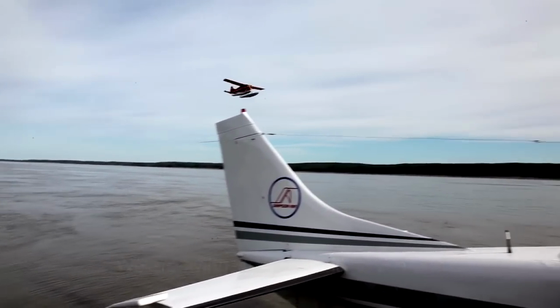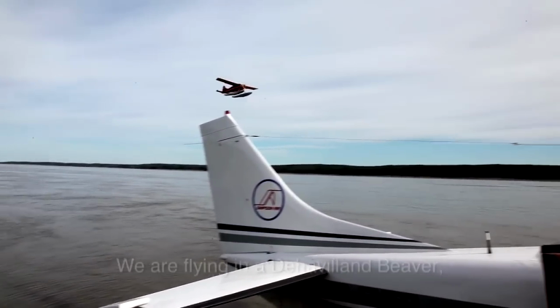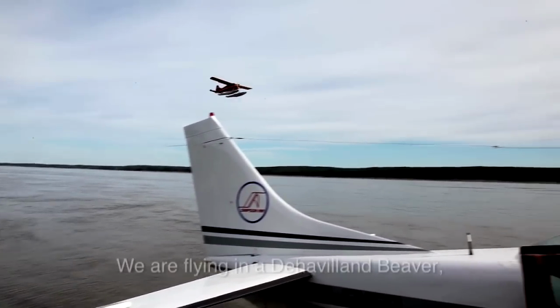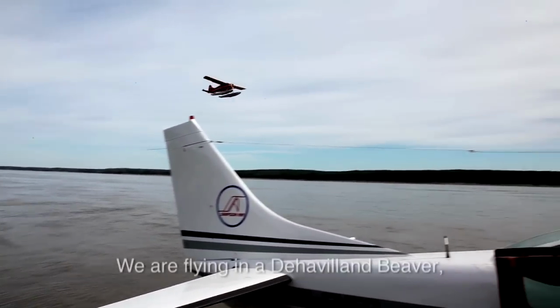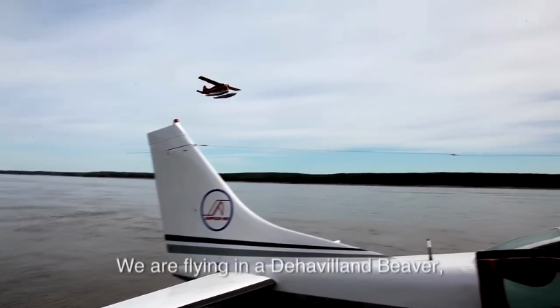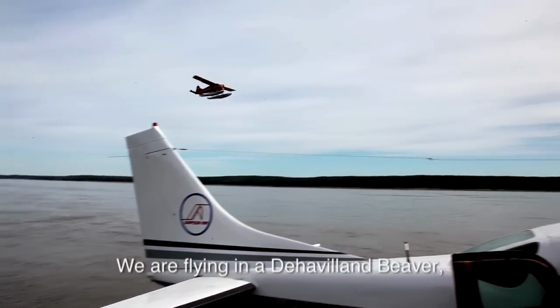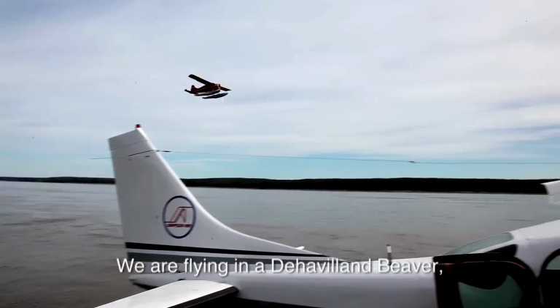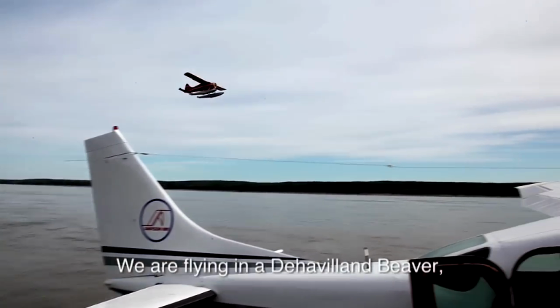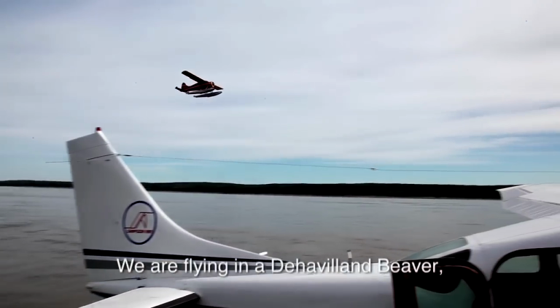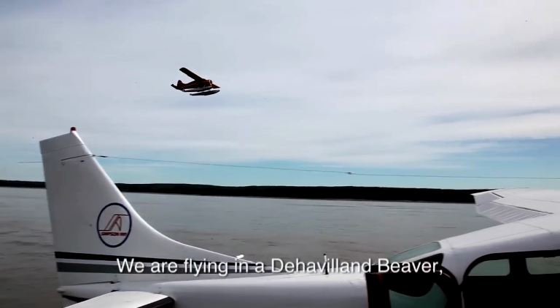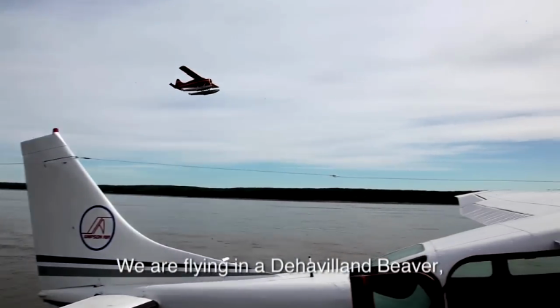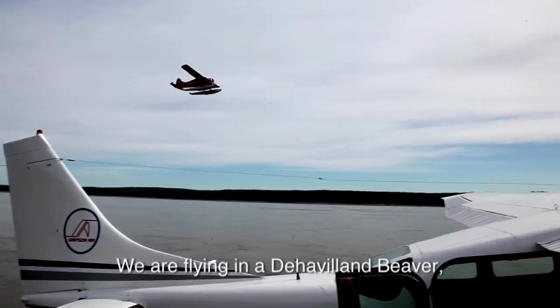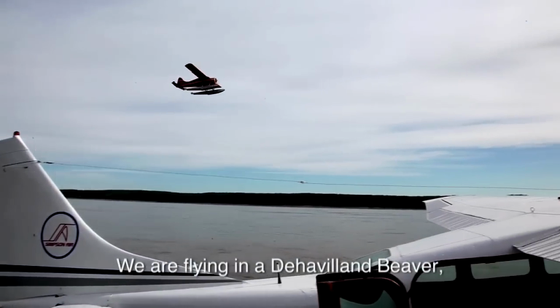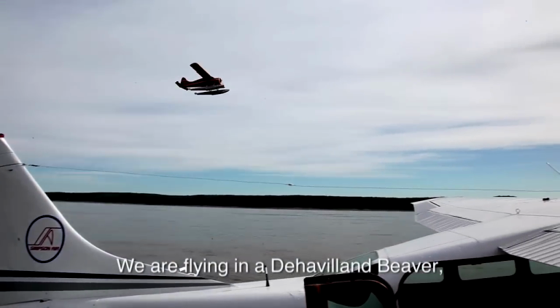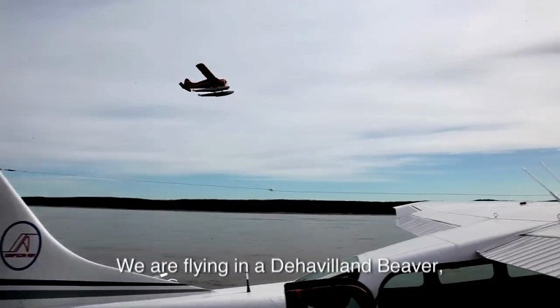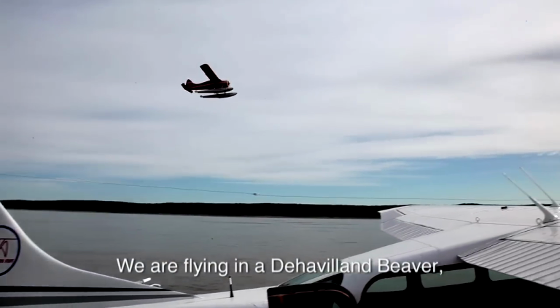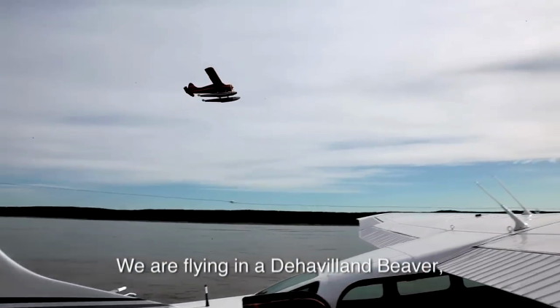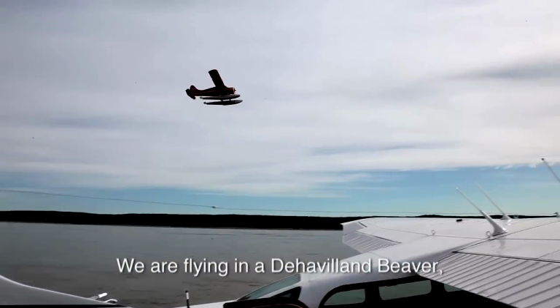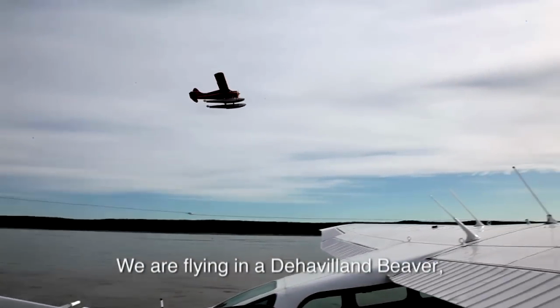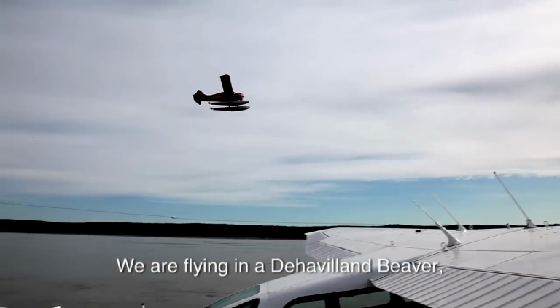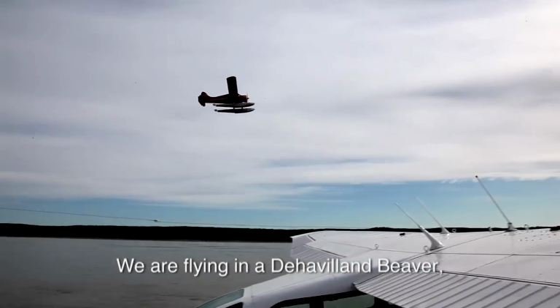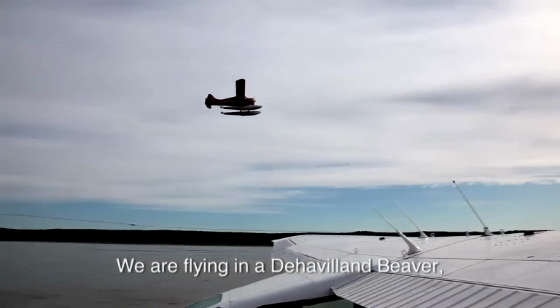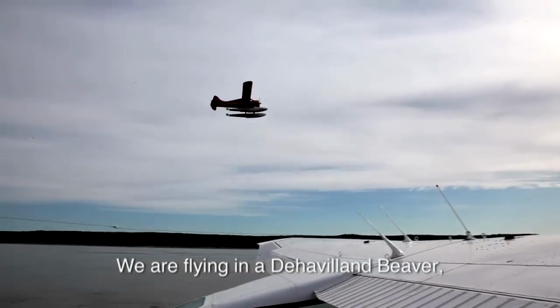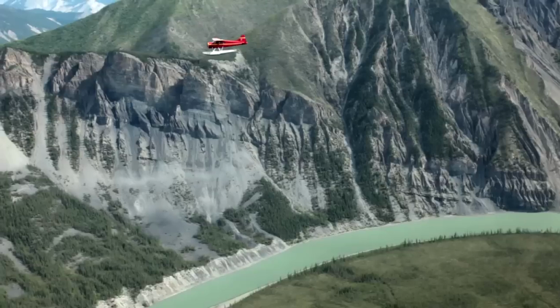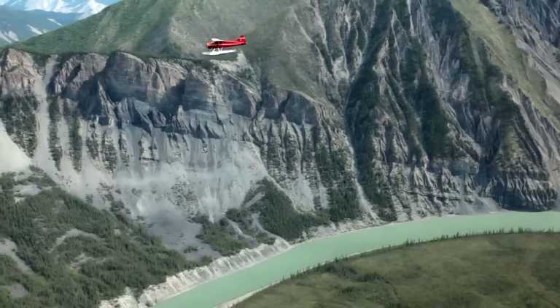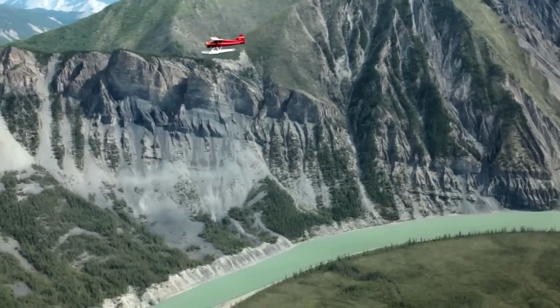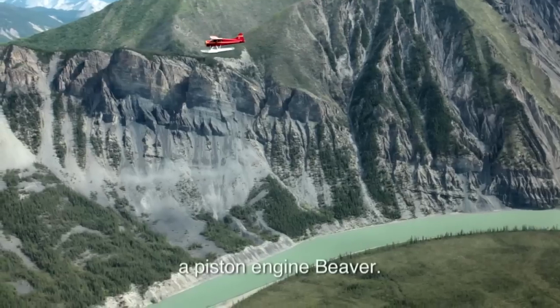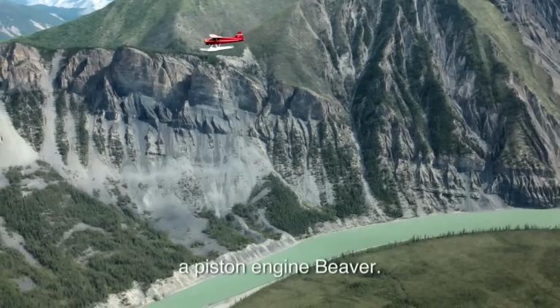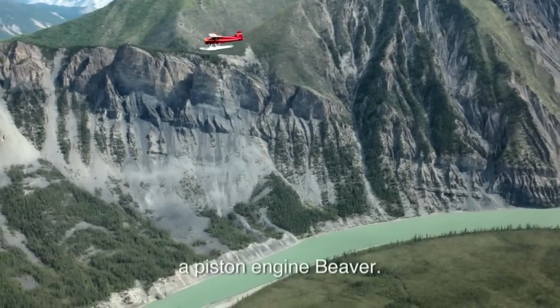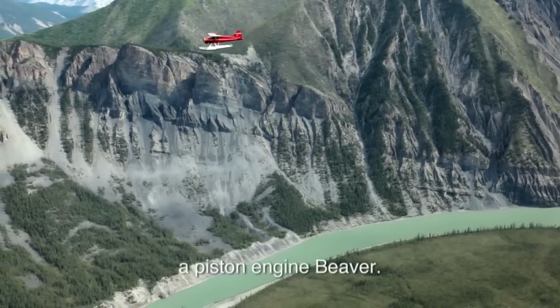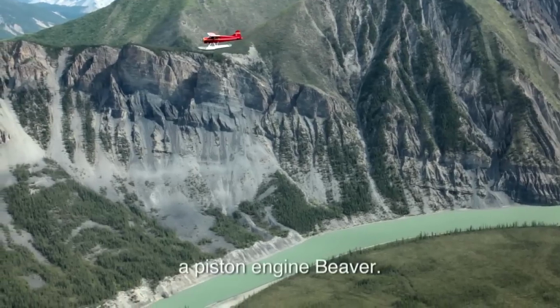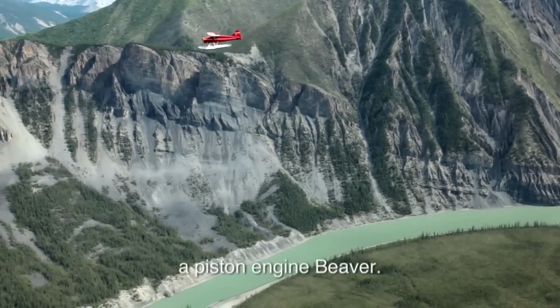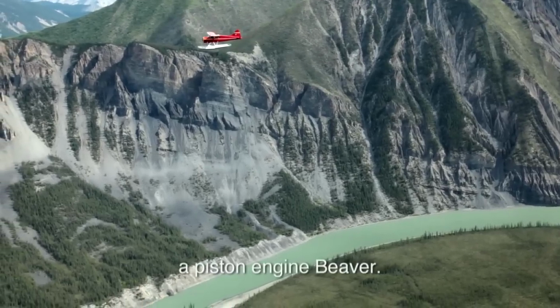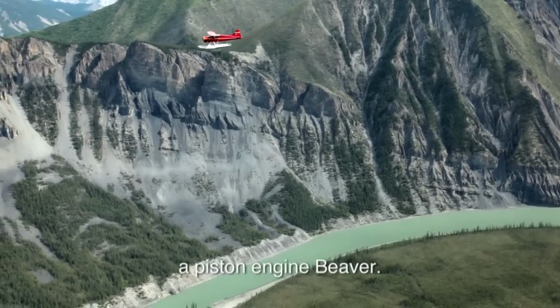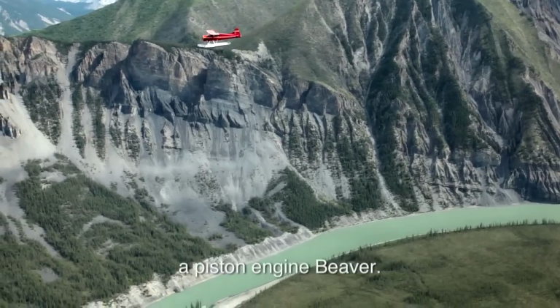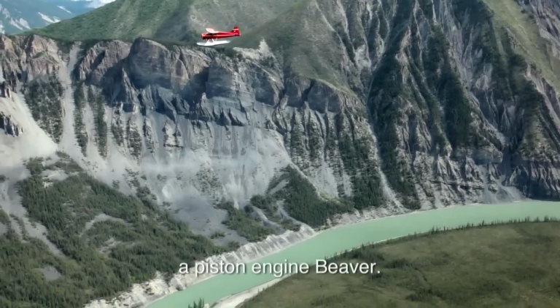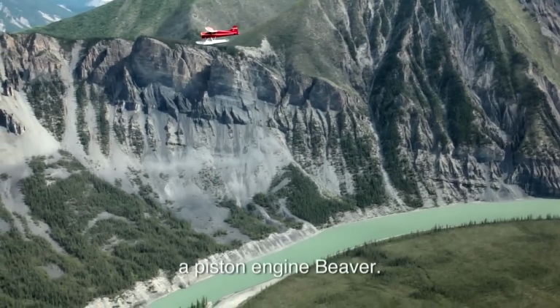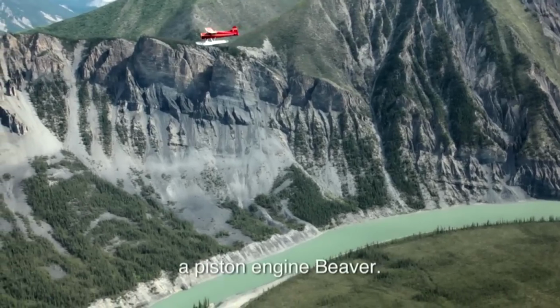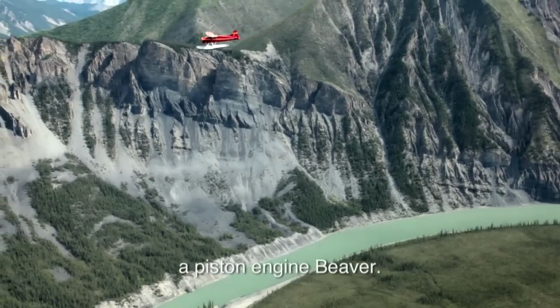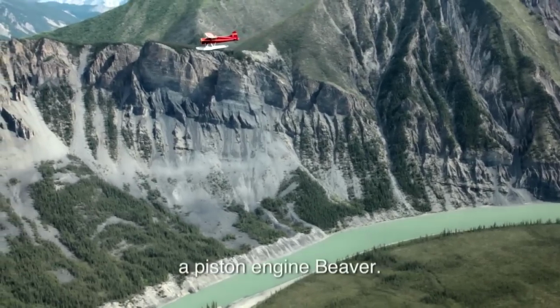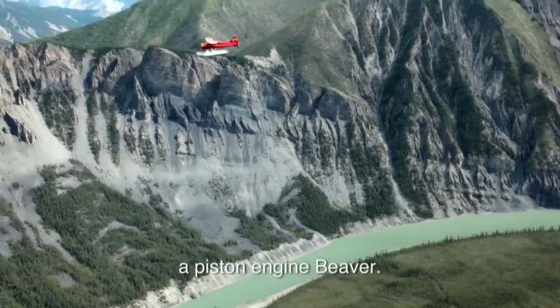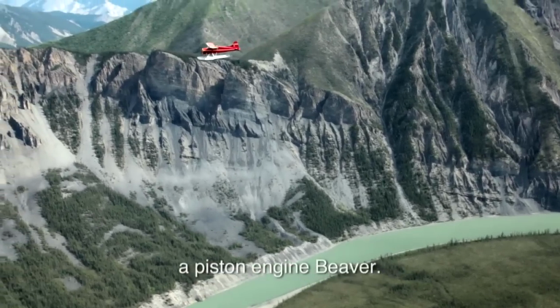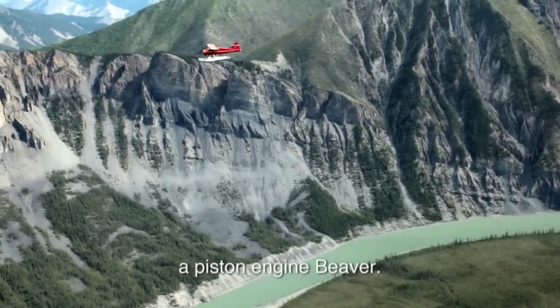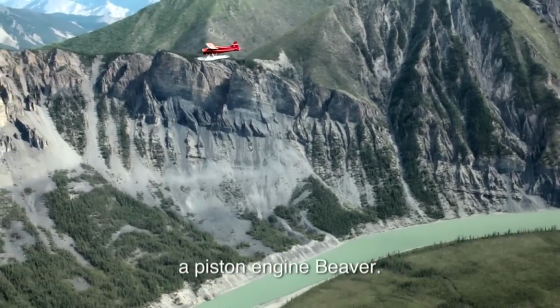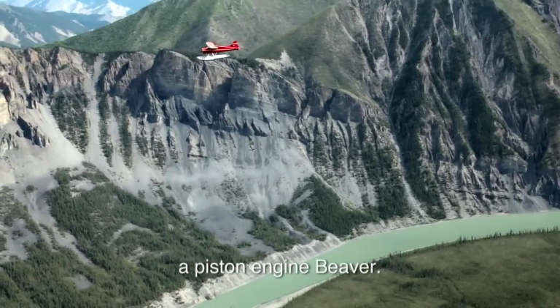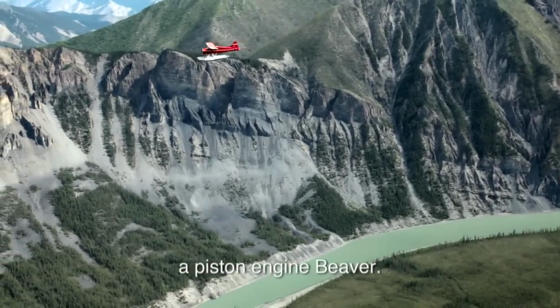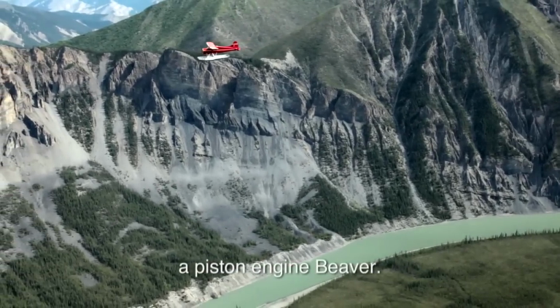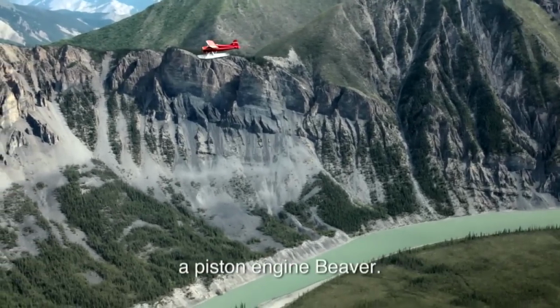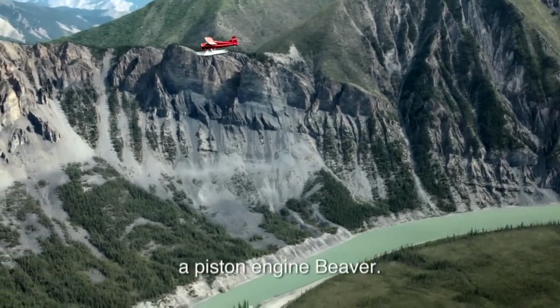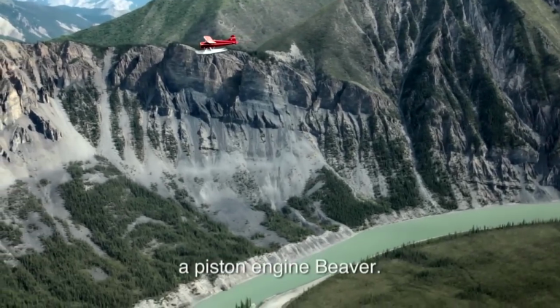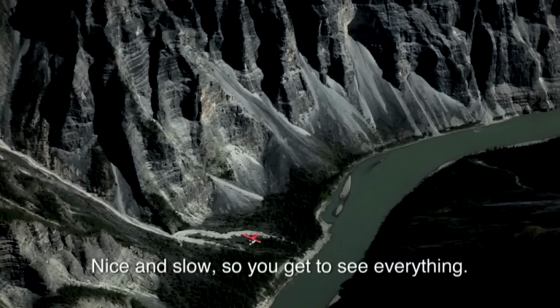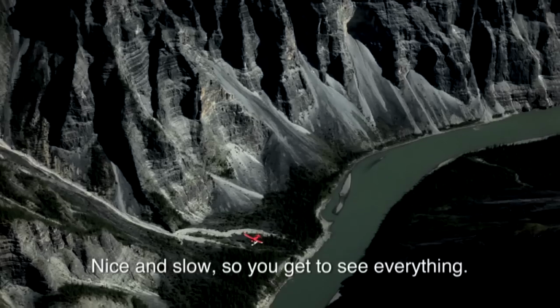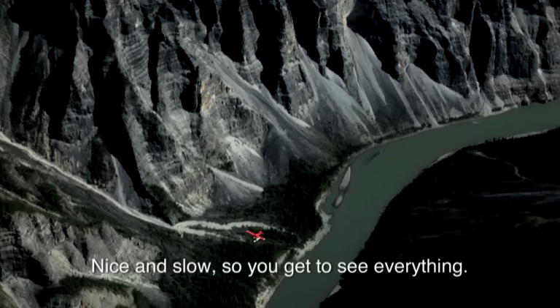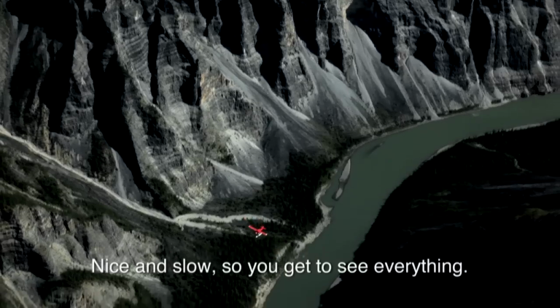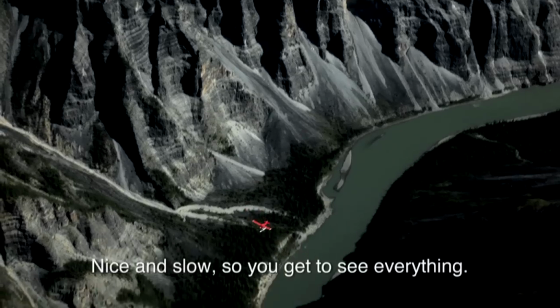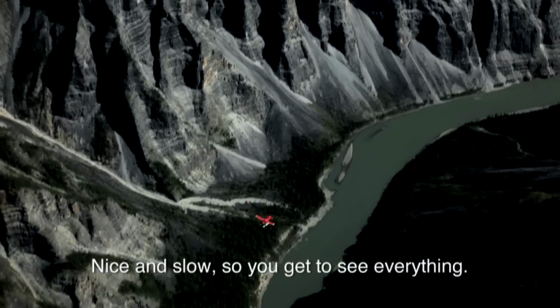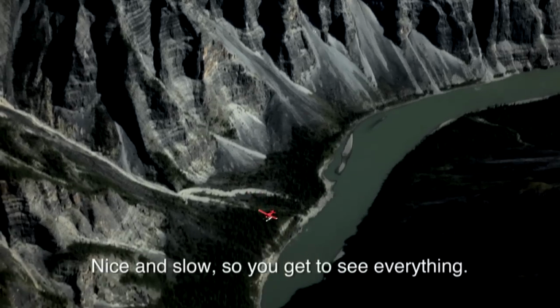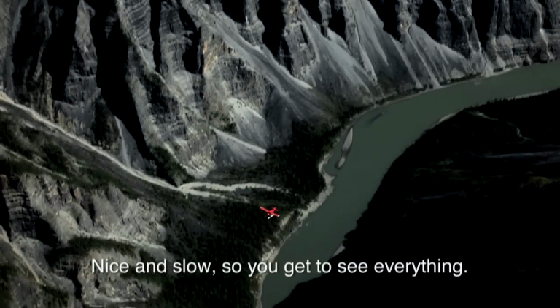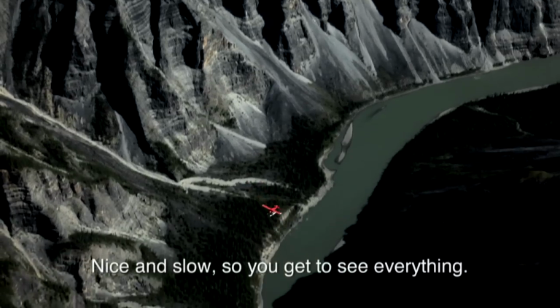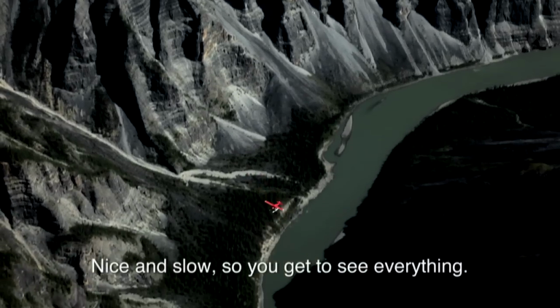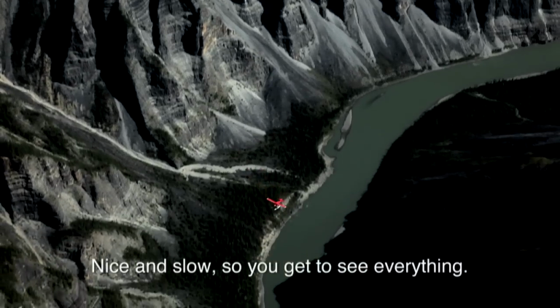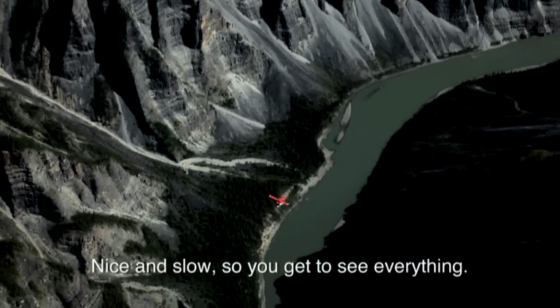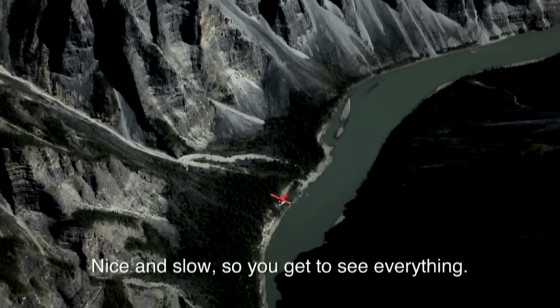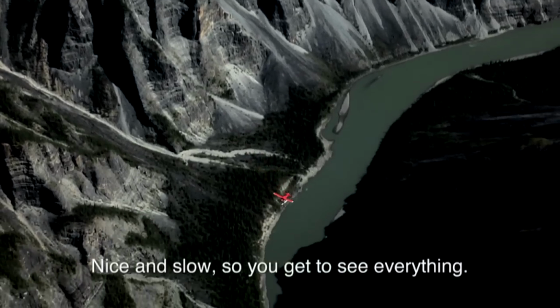We're flying the Hamlin Beaver, a piston engine beaver. Nice and slow so you can see everything.